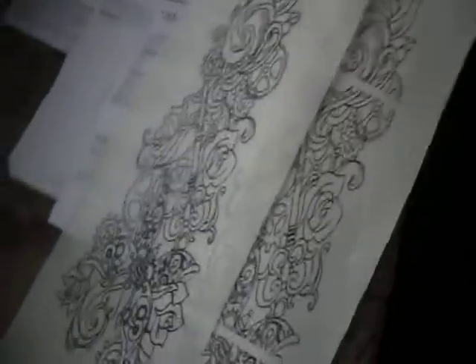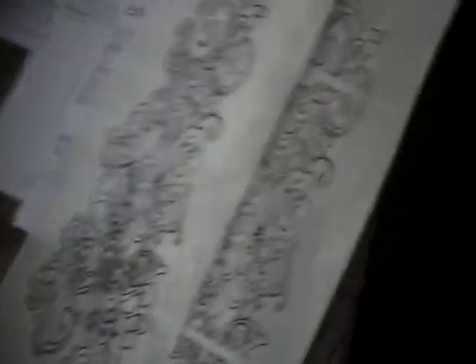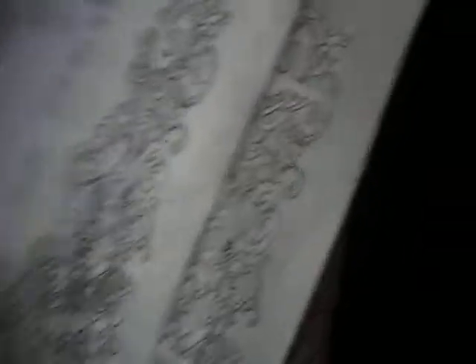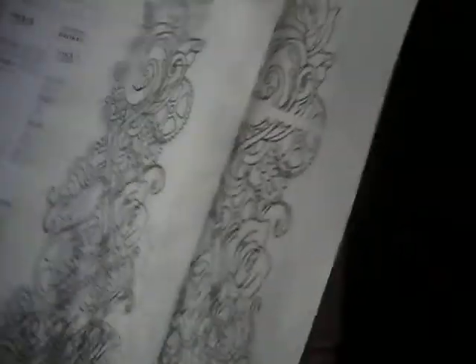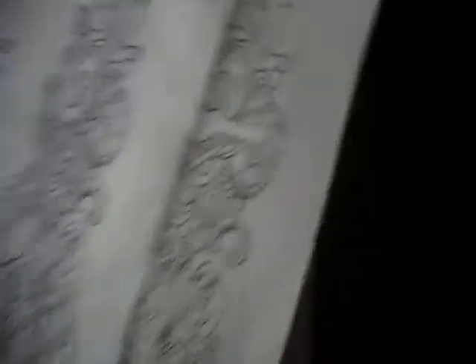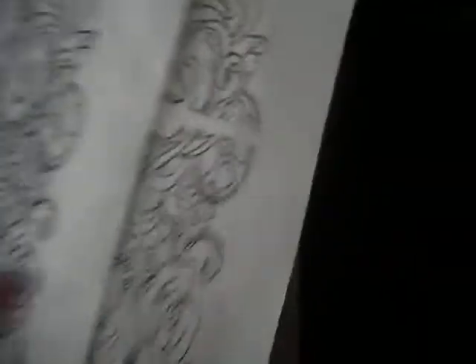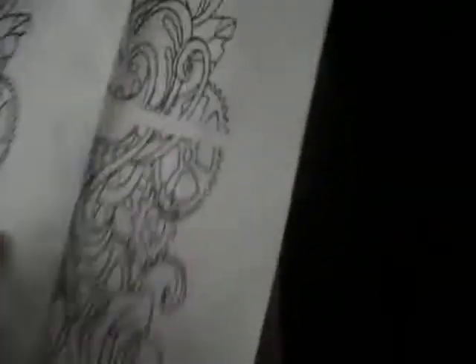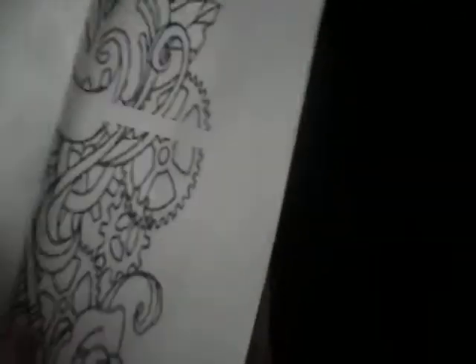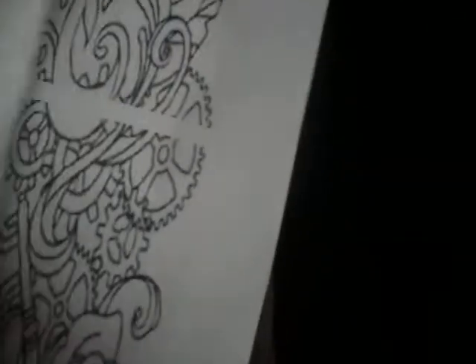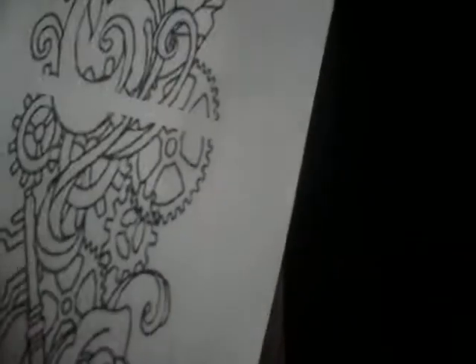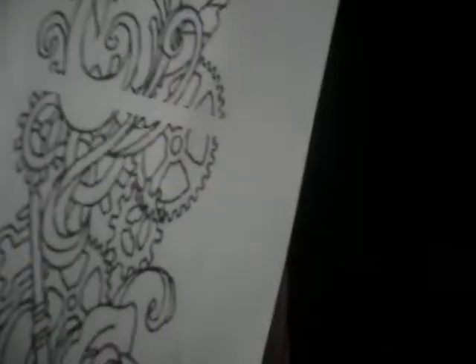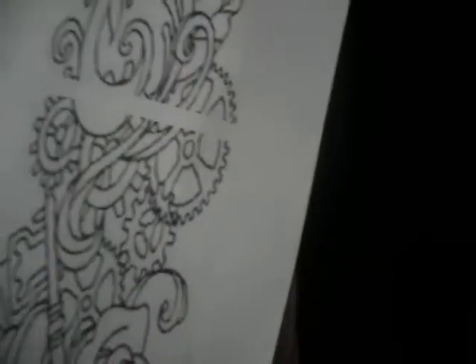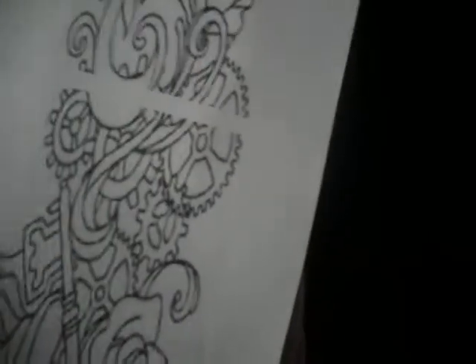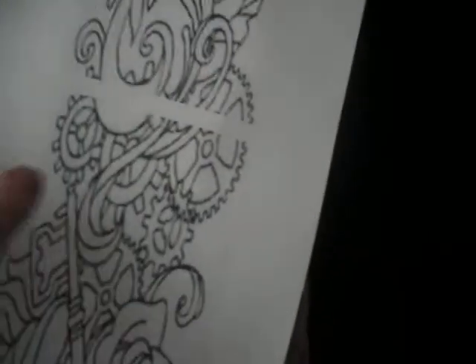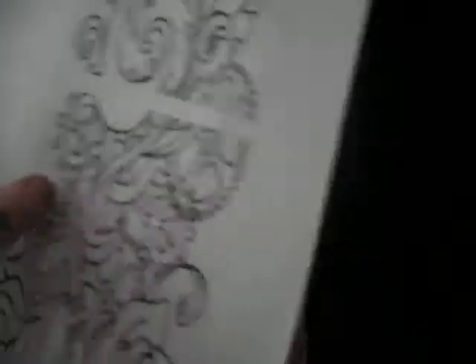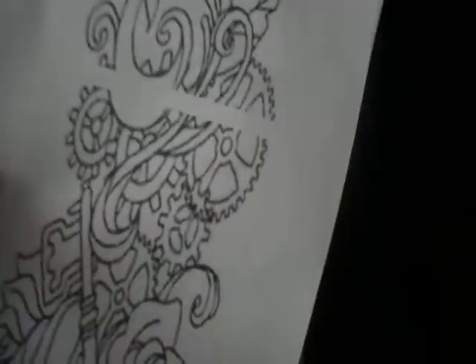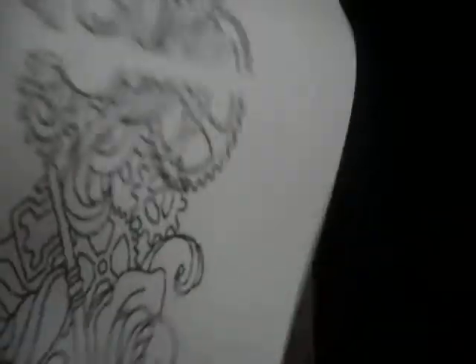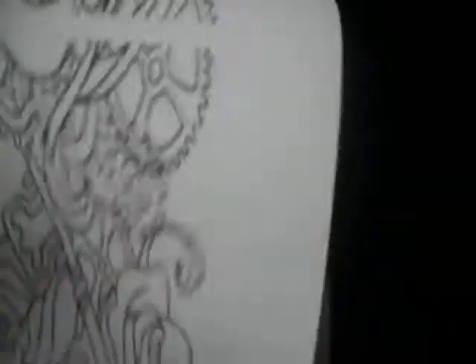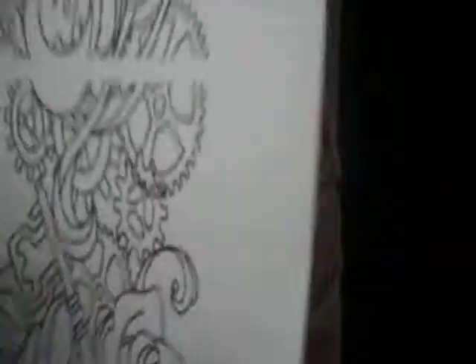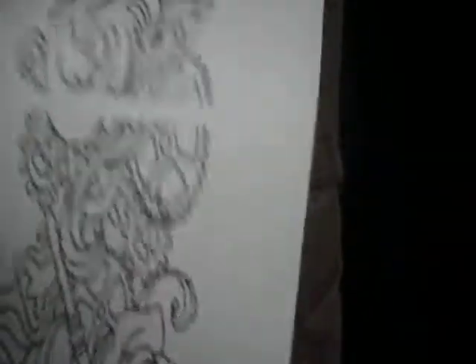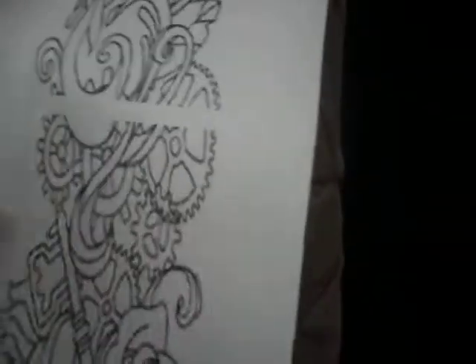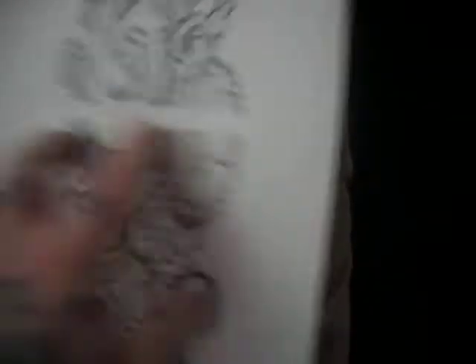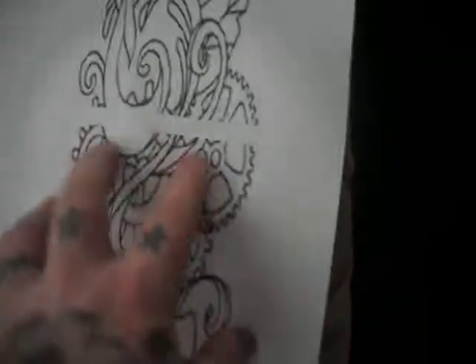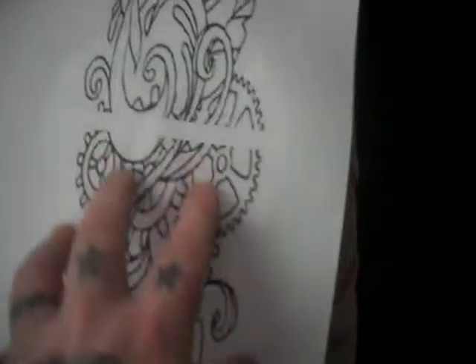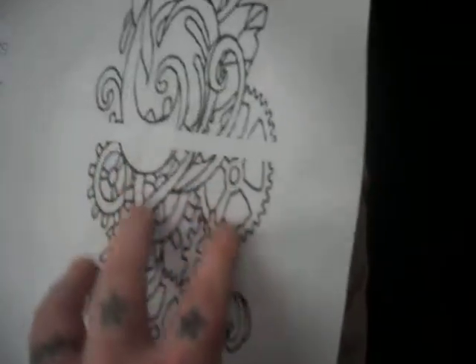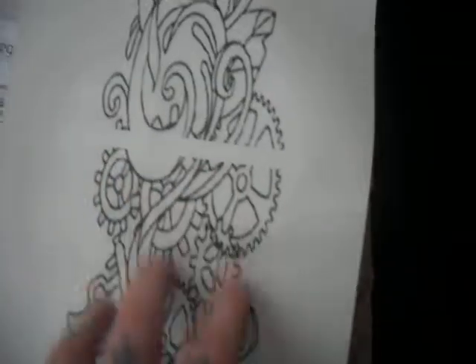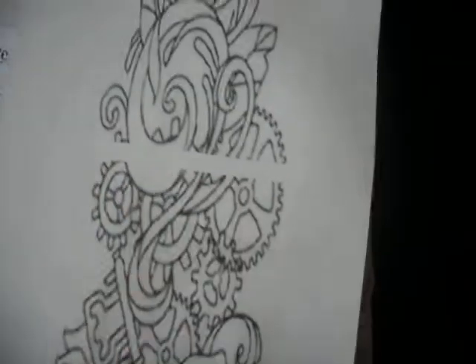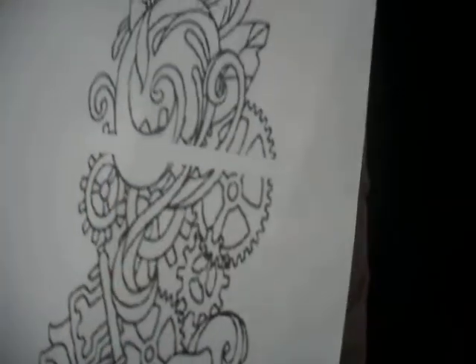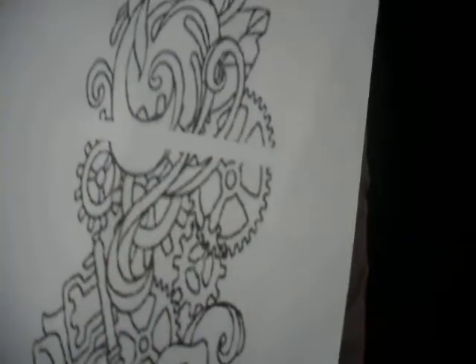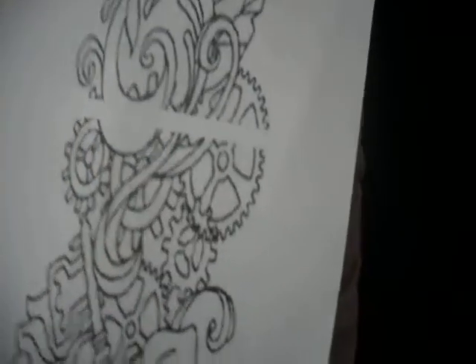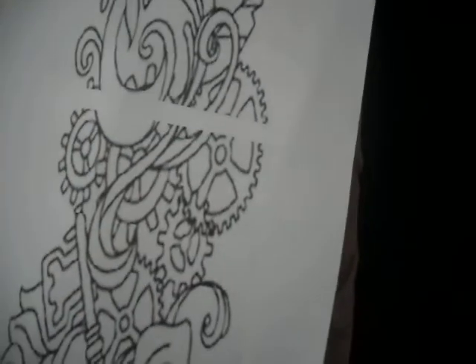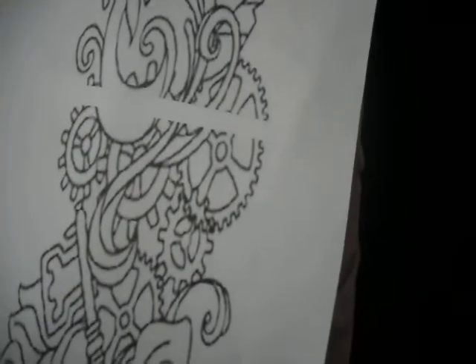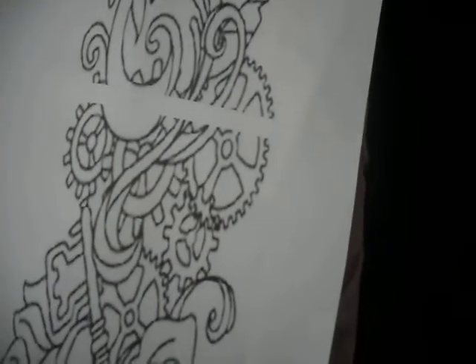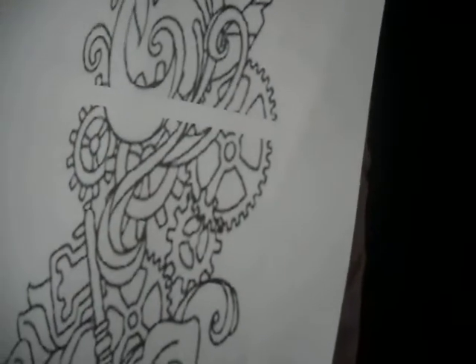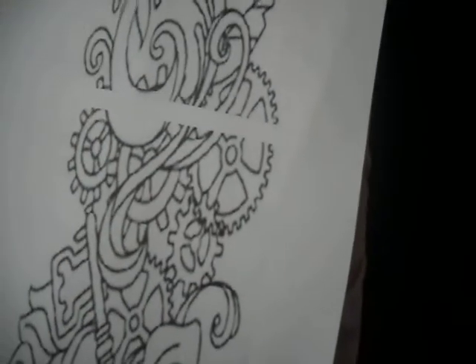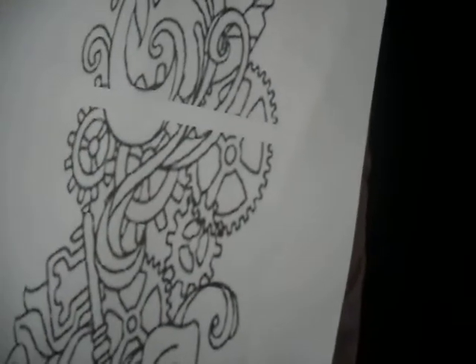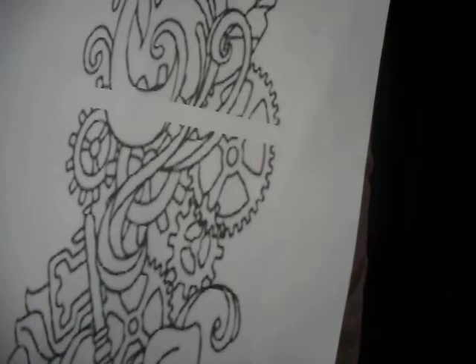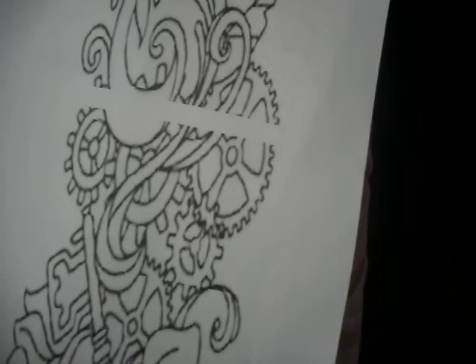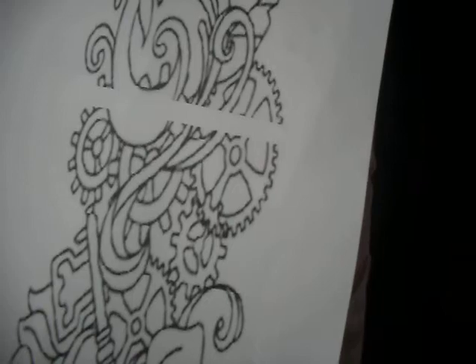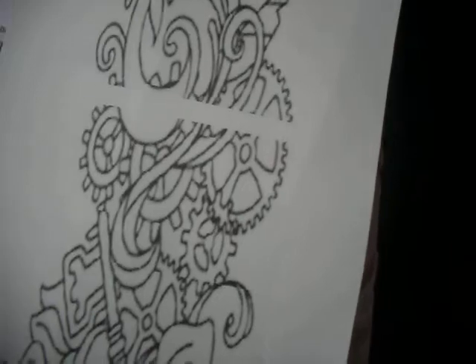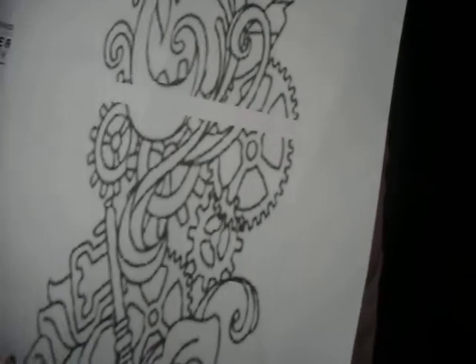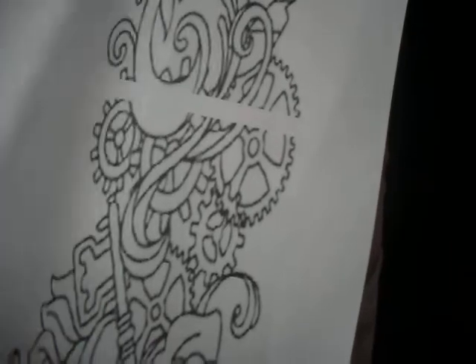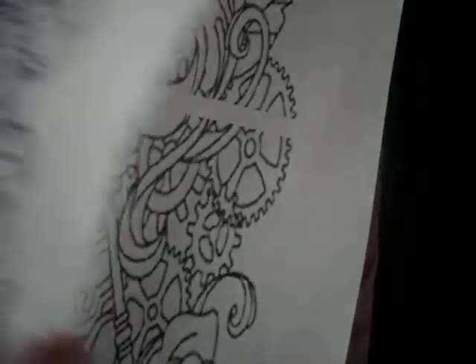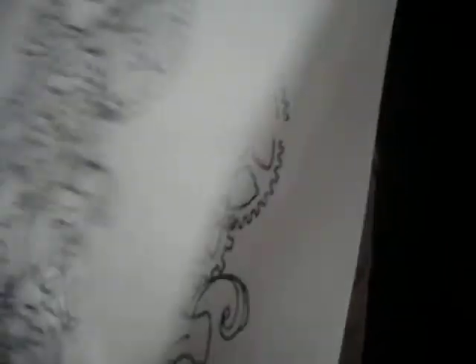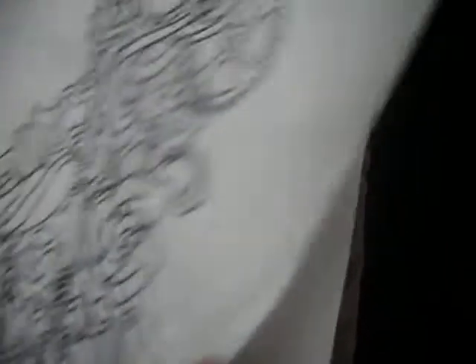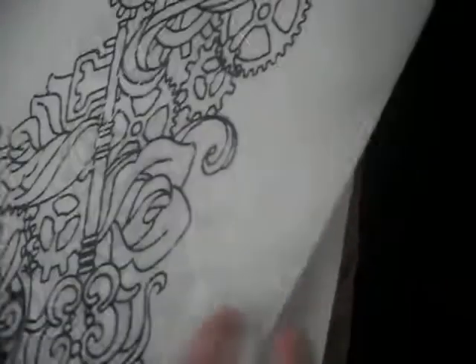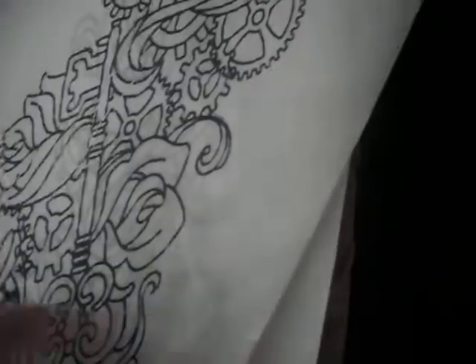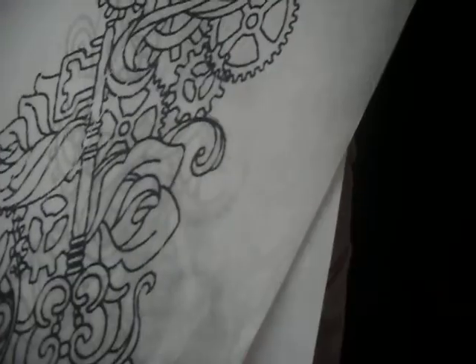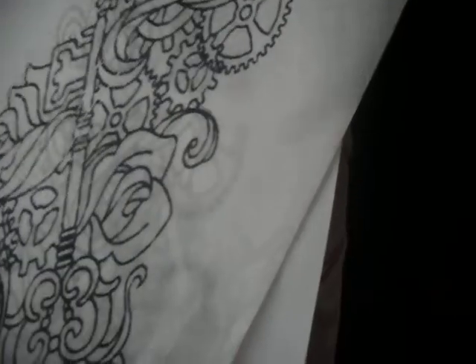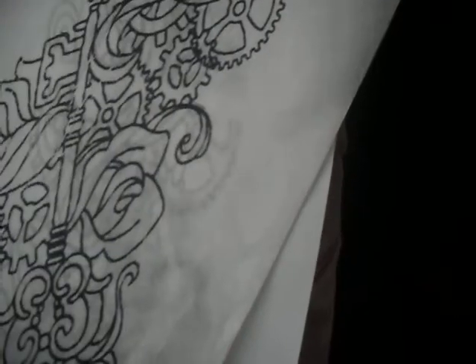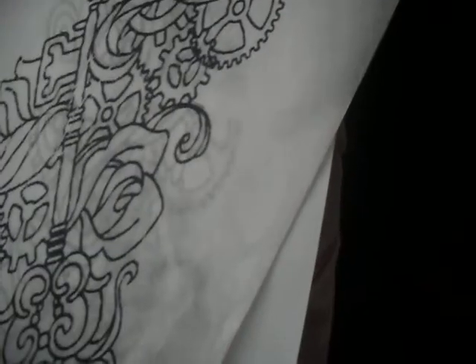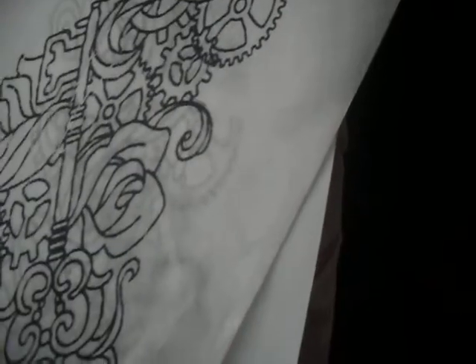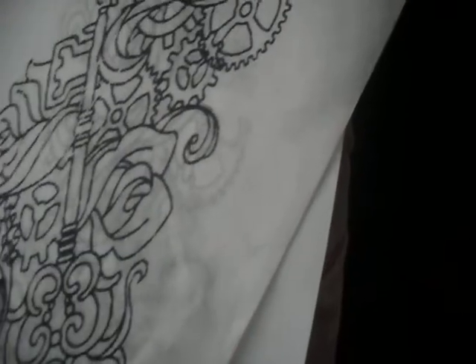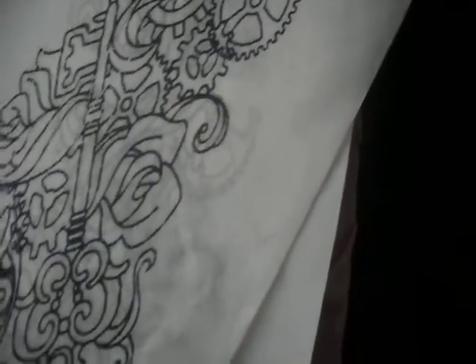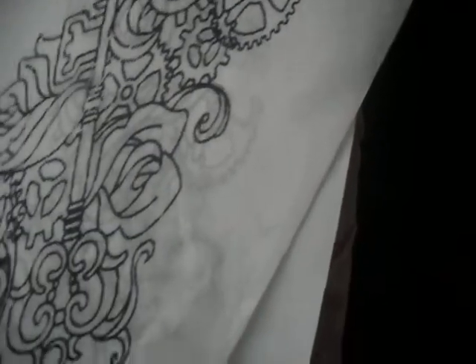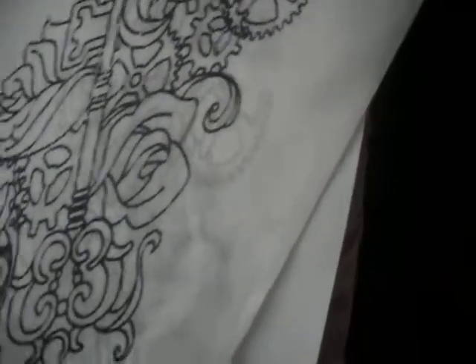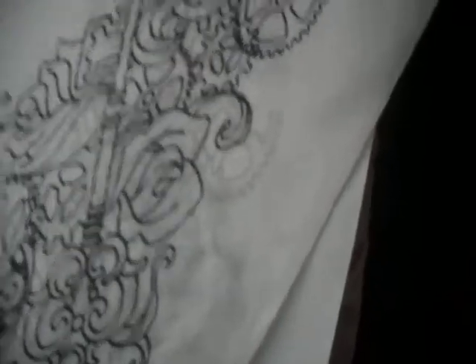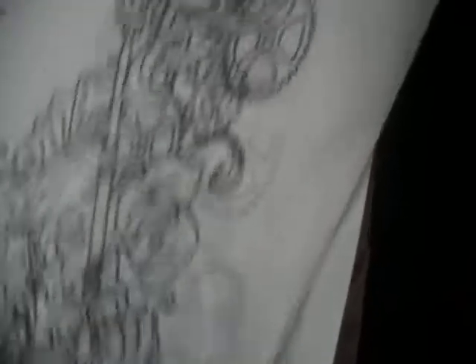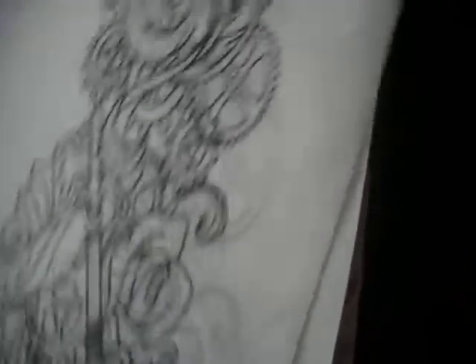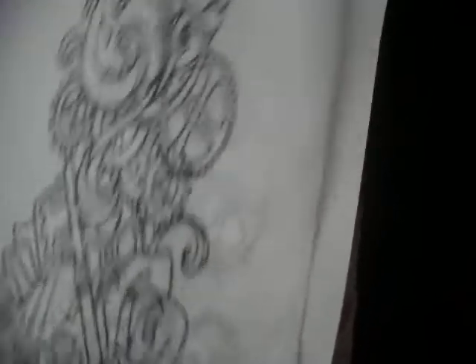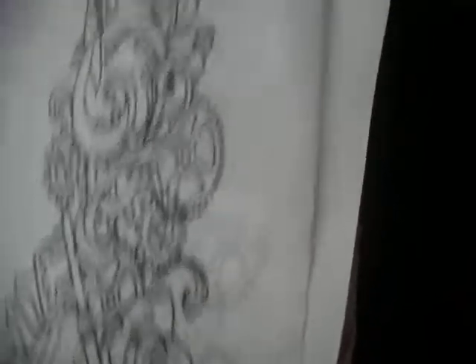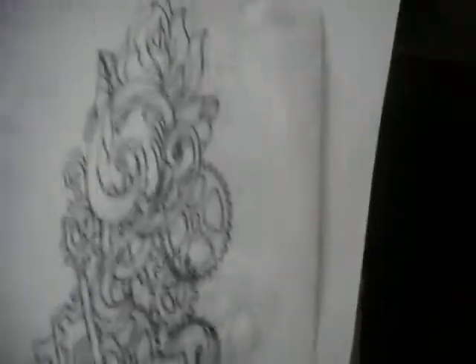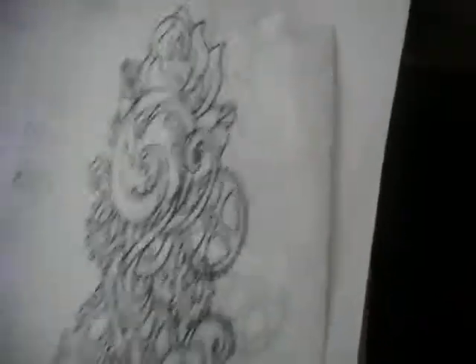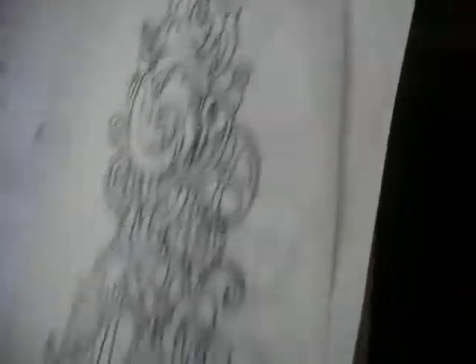The reference is tiled, but the actual stencil is in one piece.